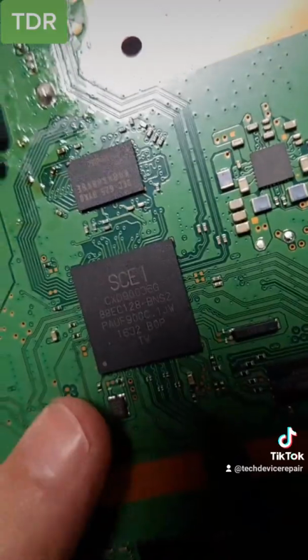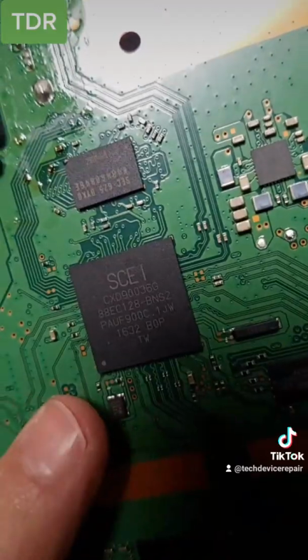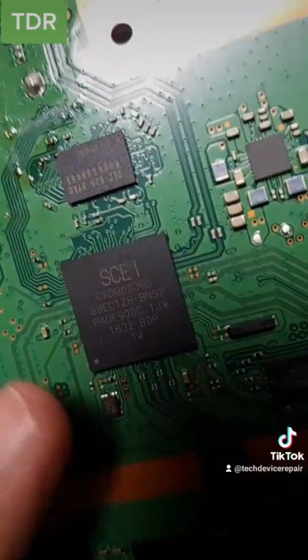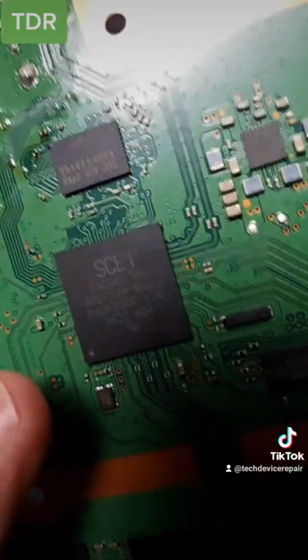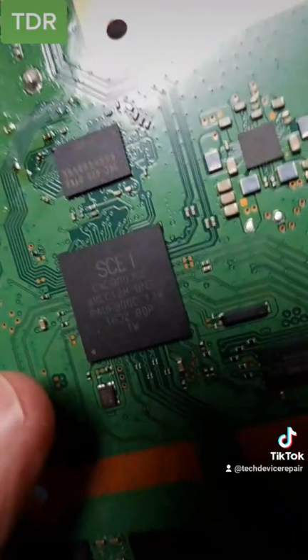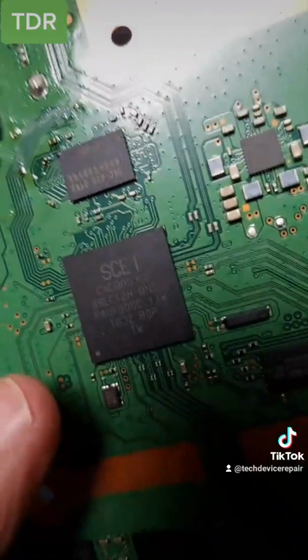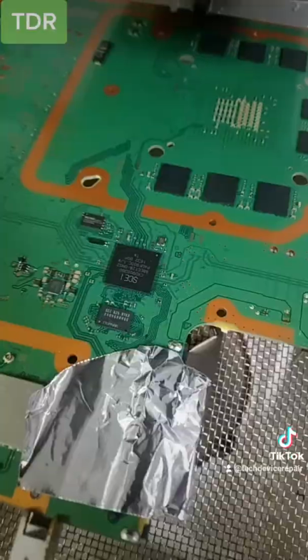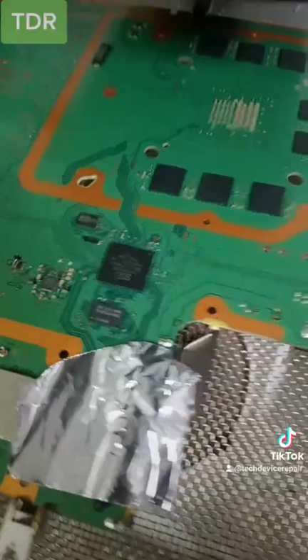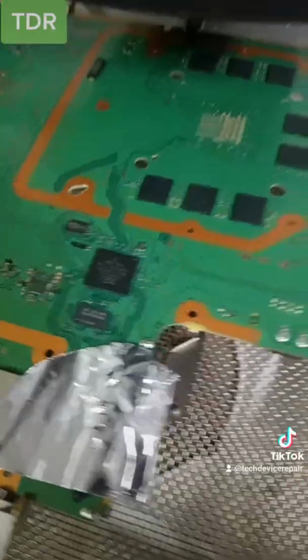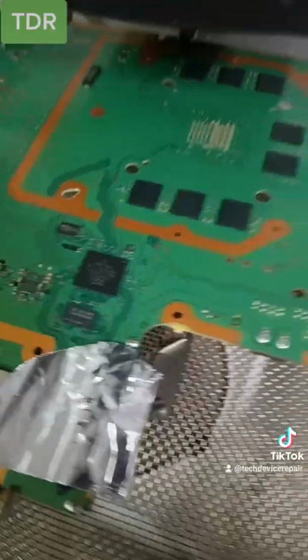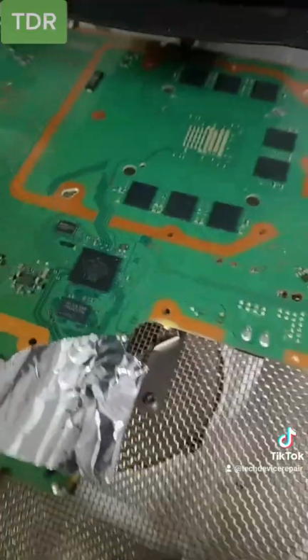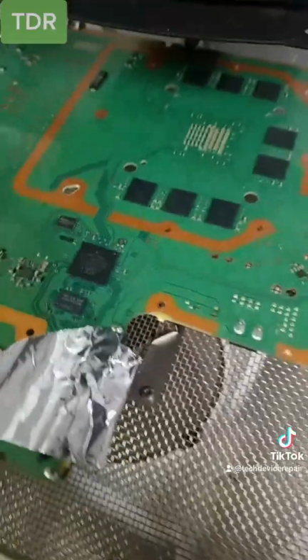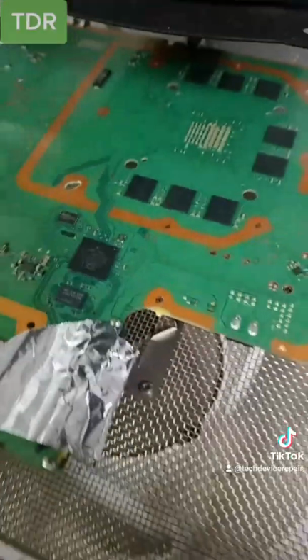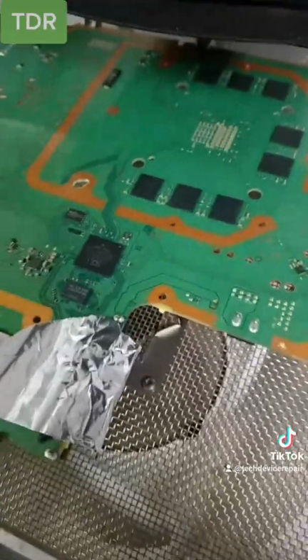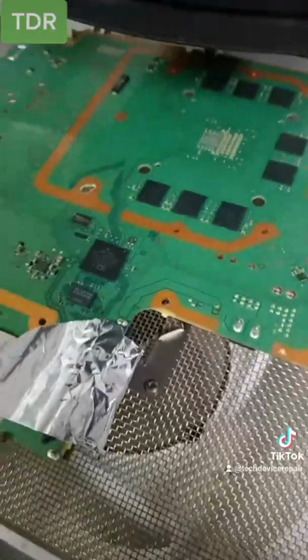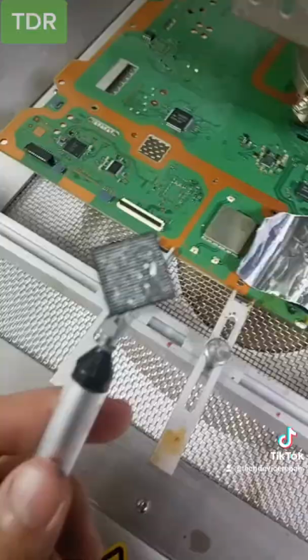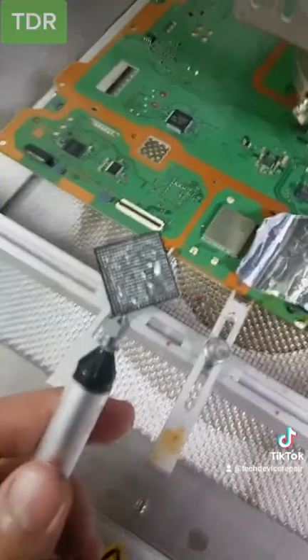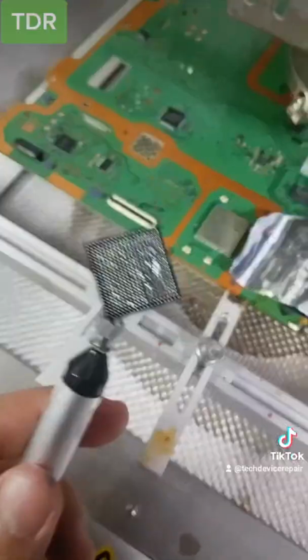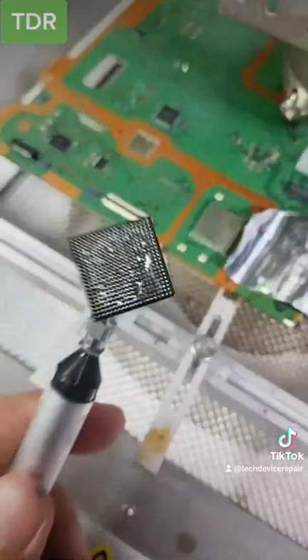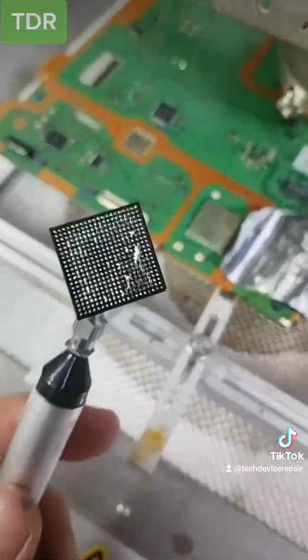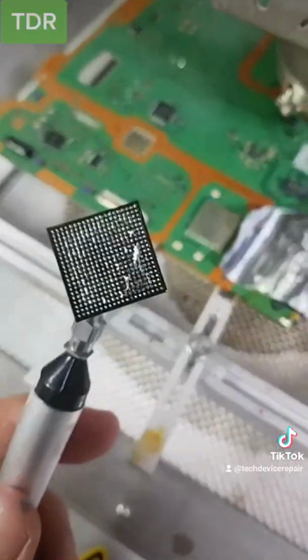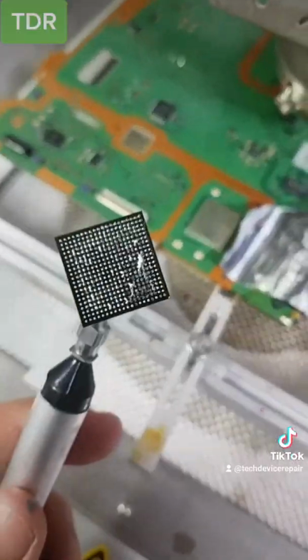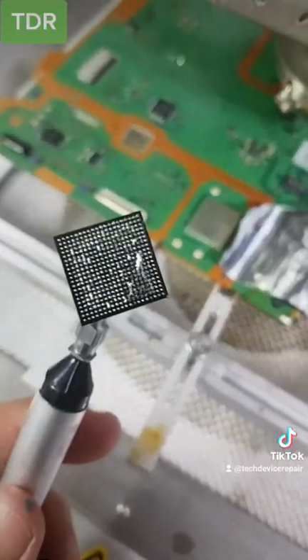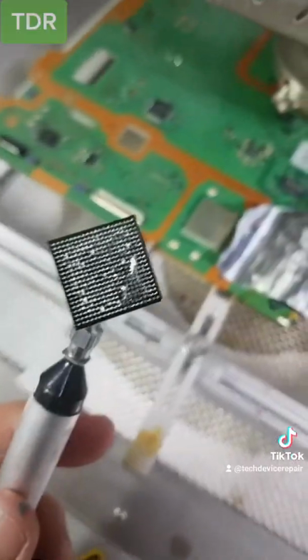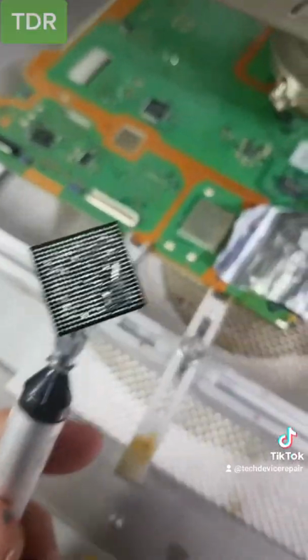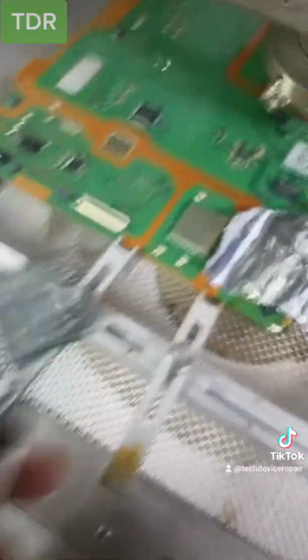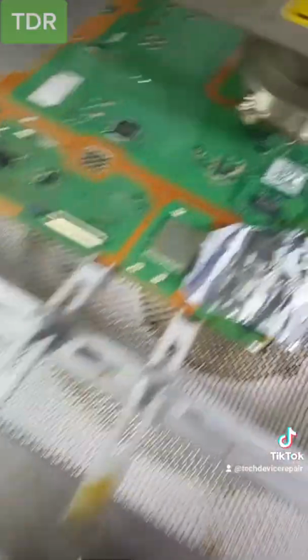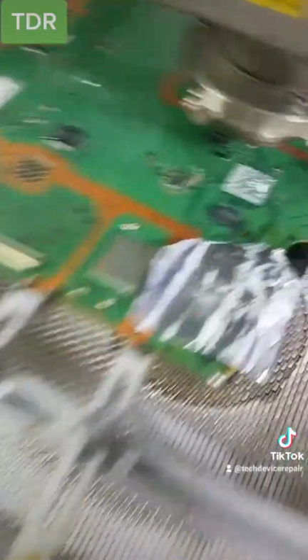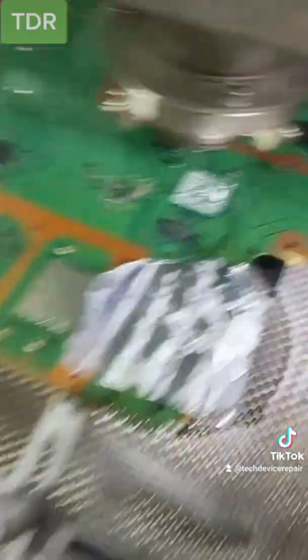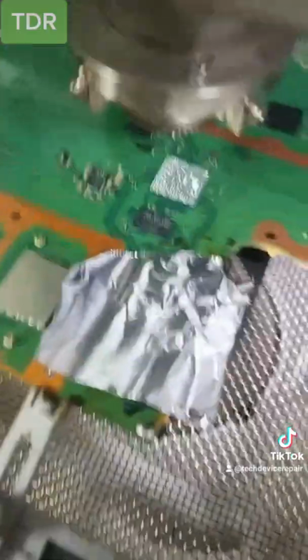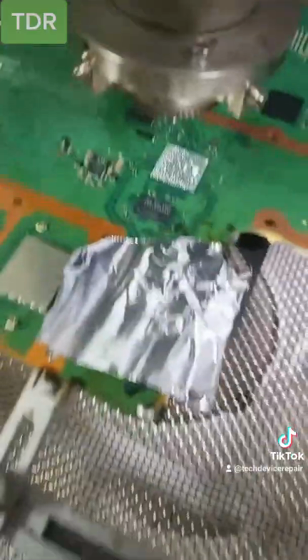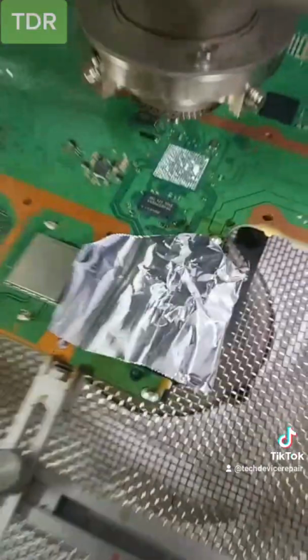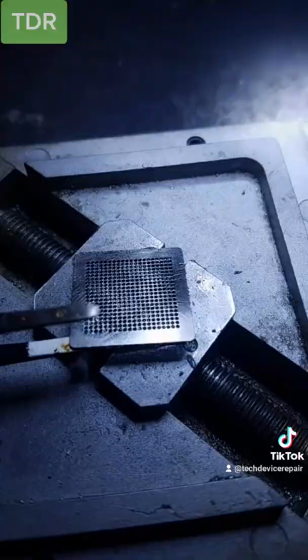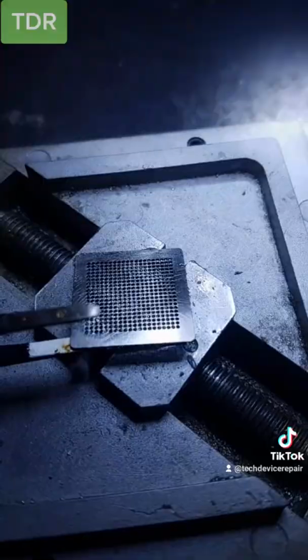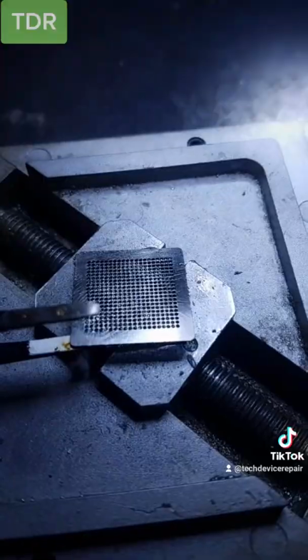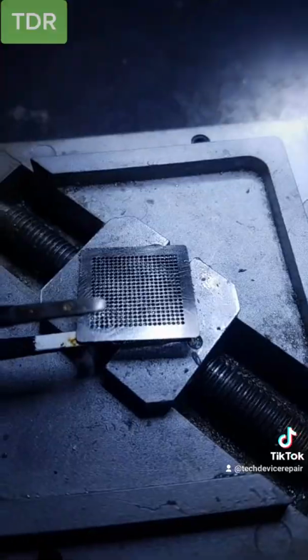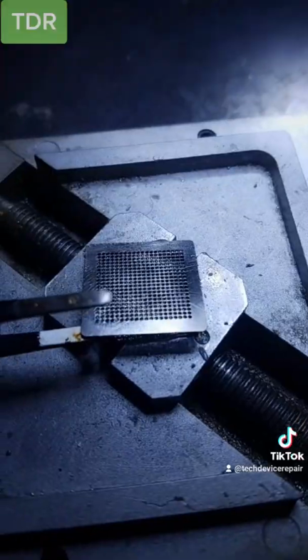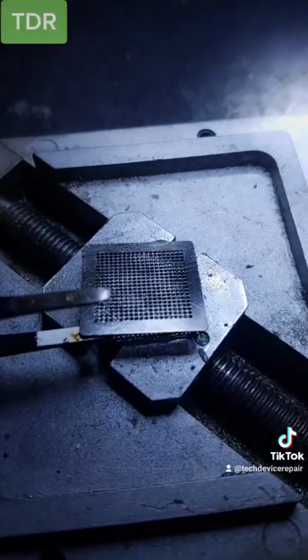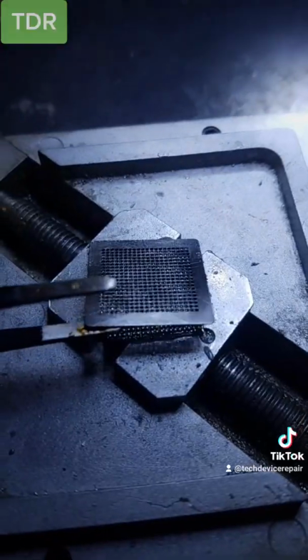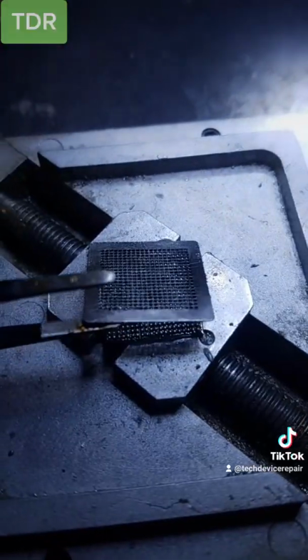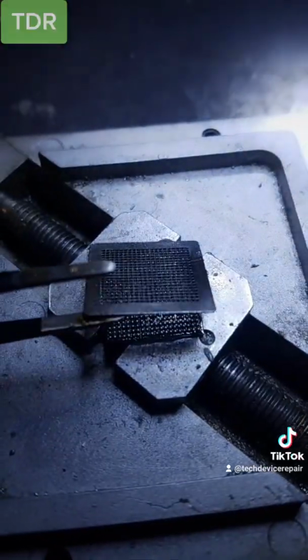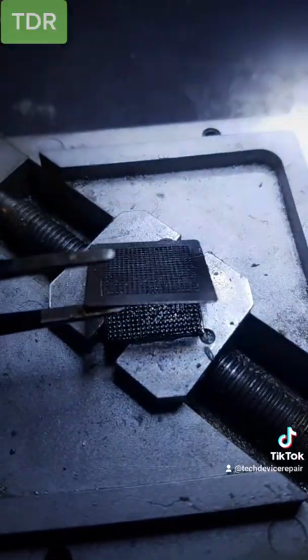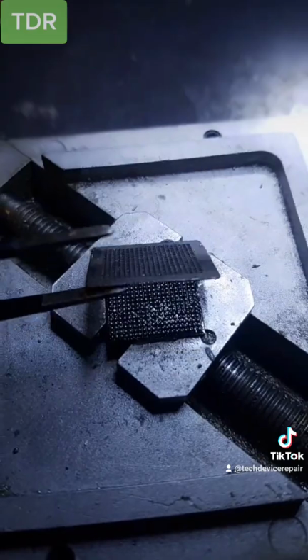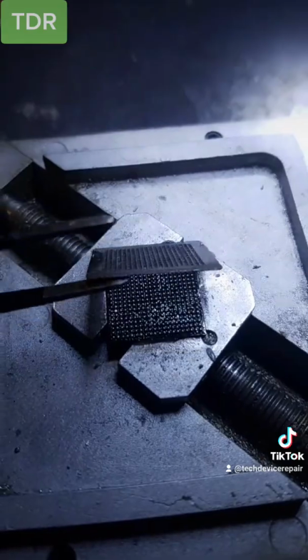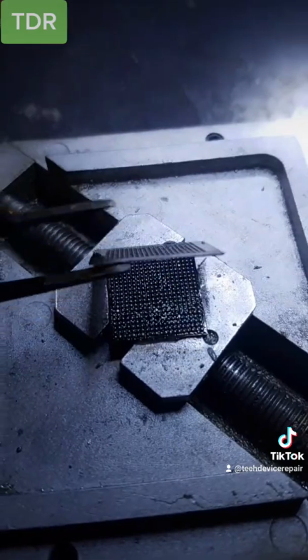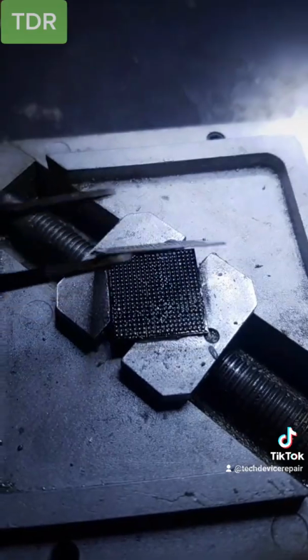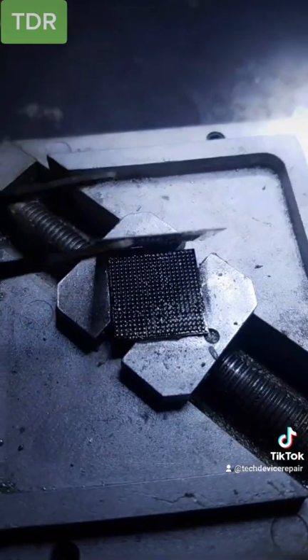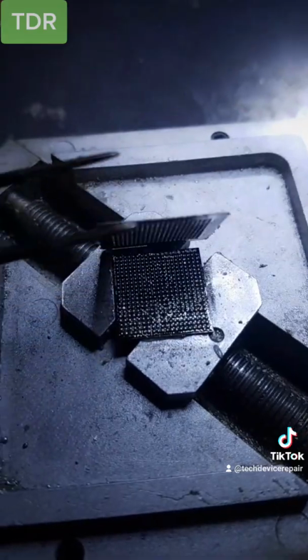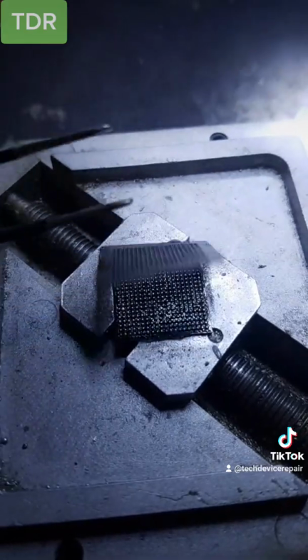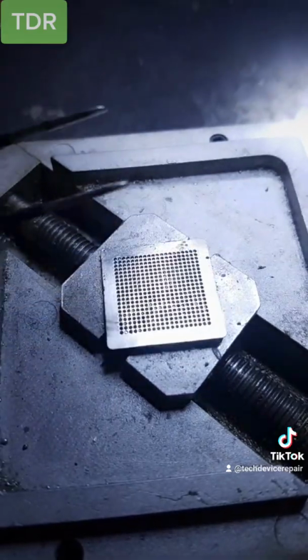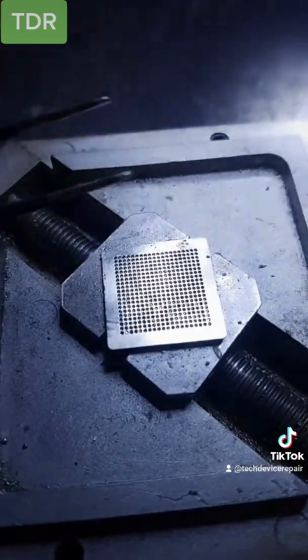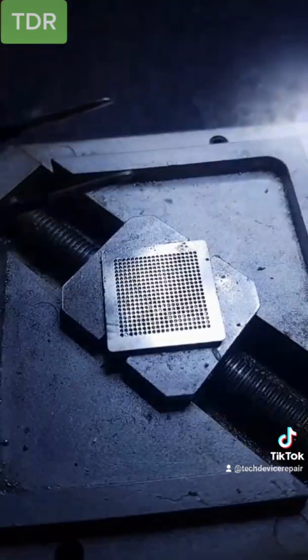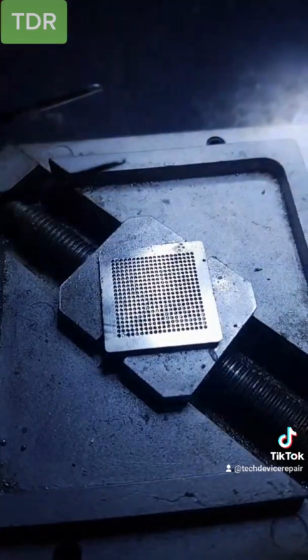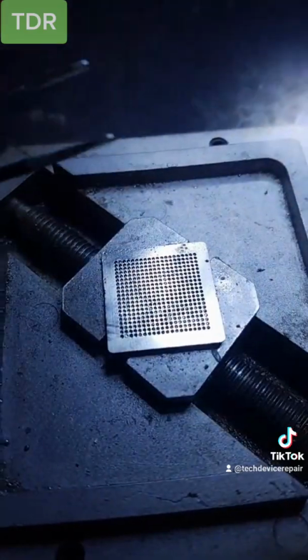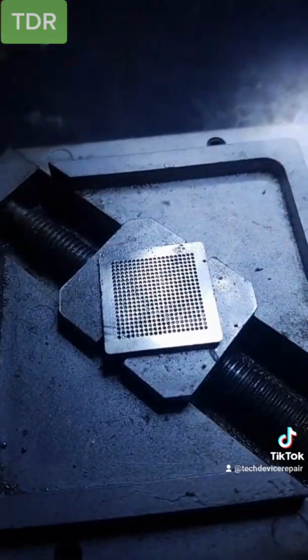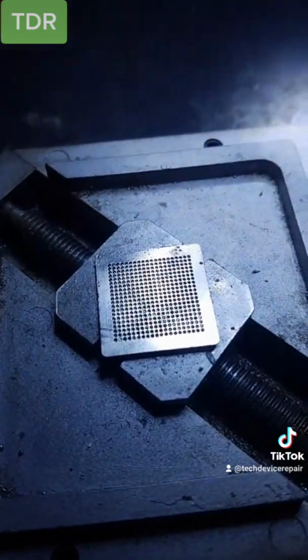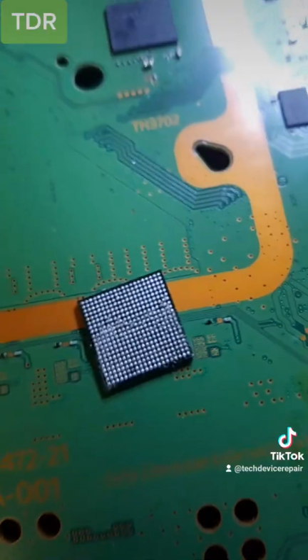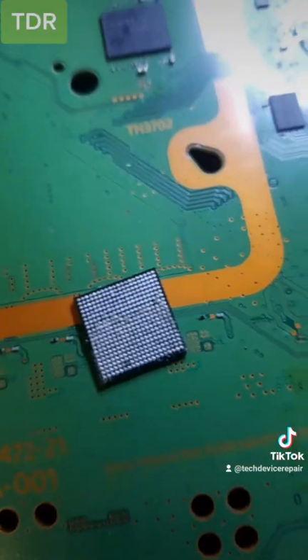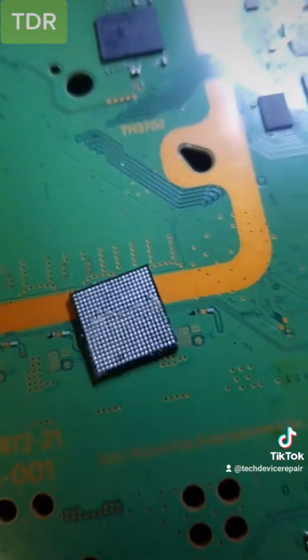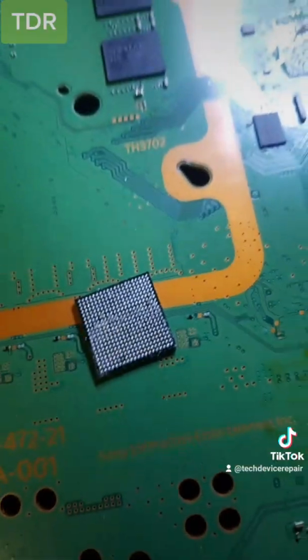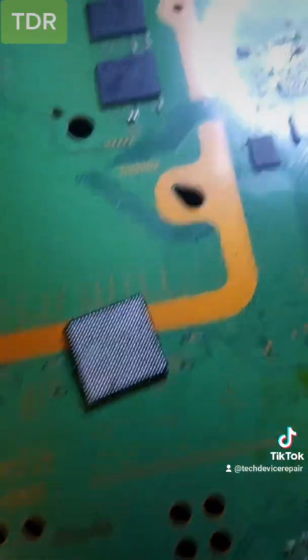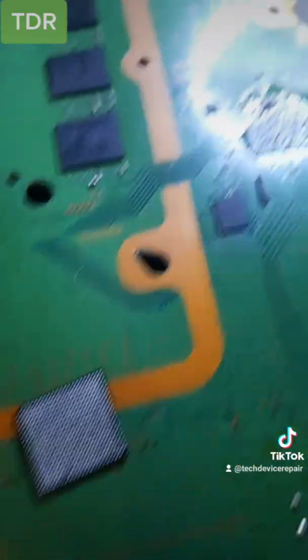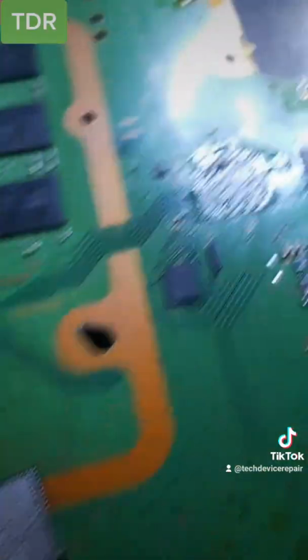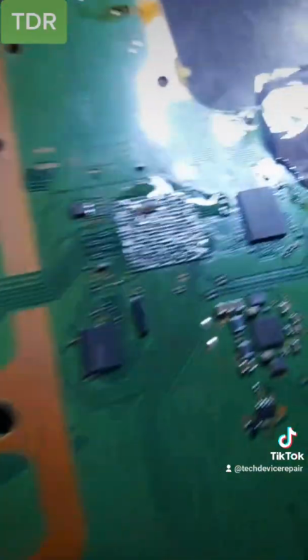So let's replace it. We're ready to remove. The chip has been removed, and we've prepared the replacement chip right here.